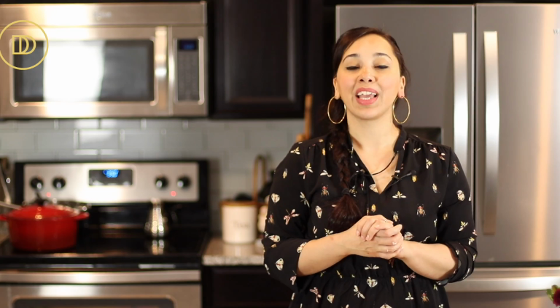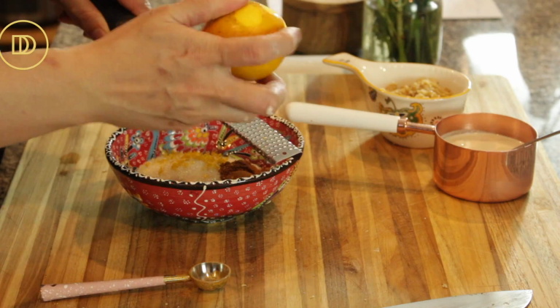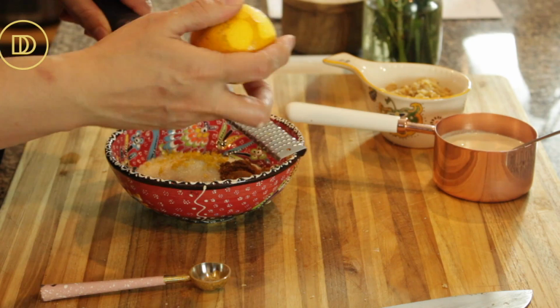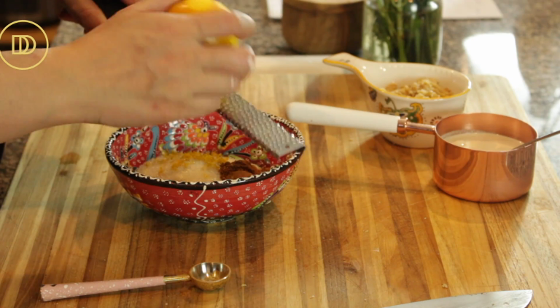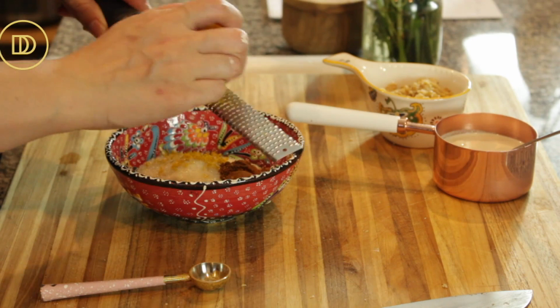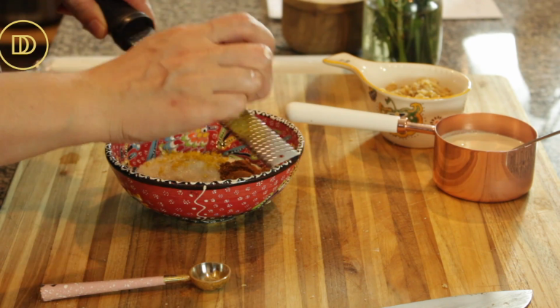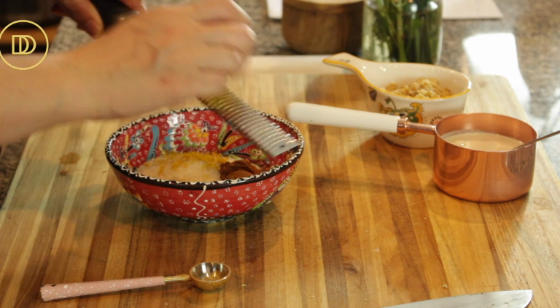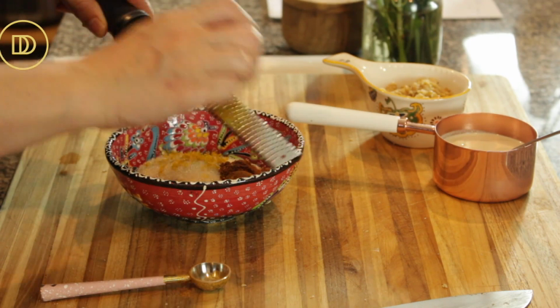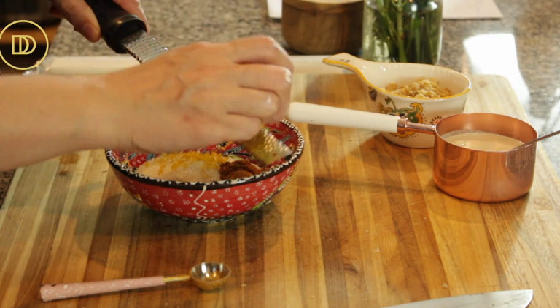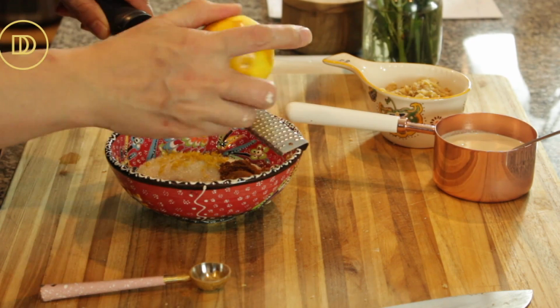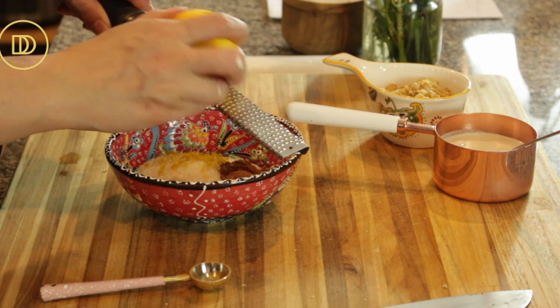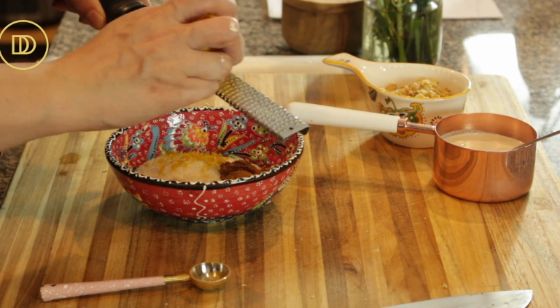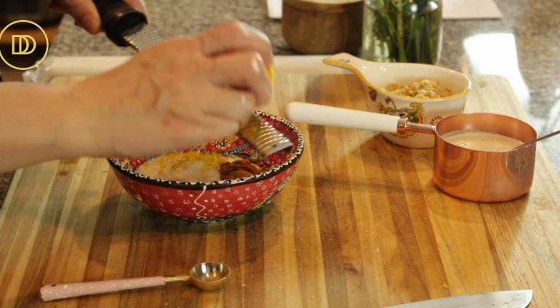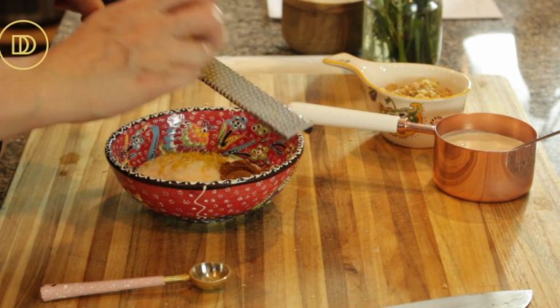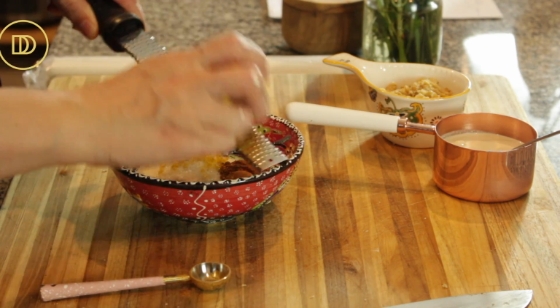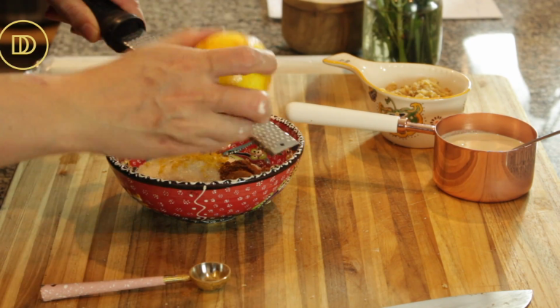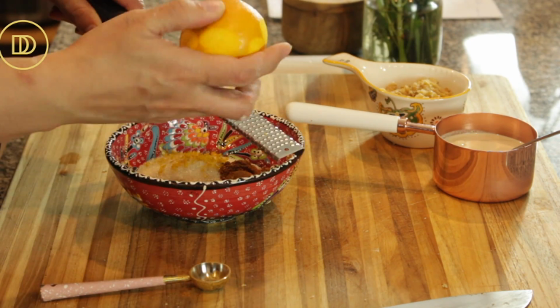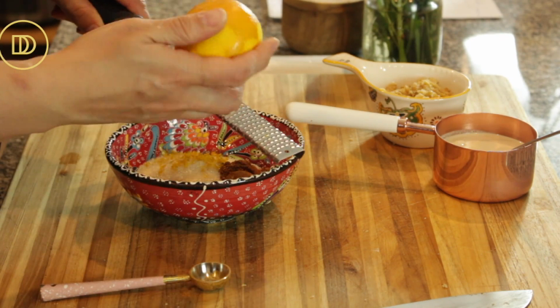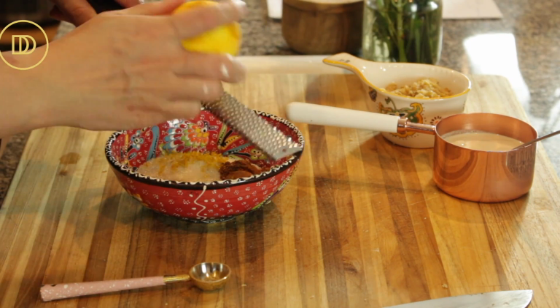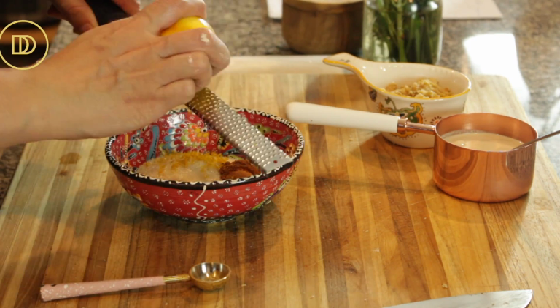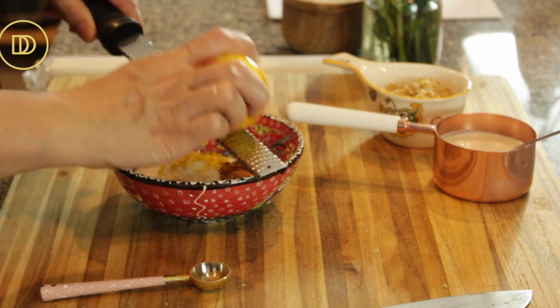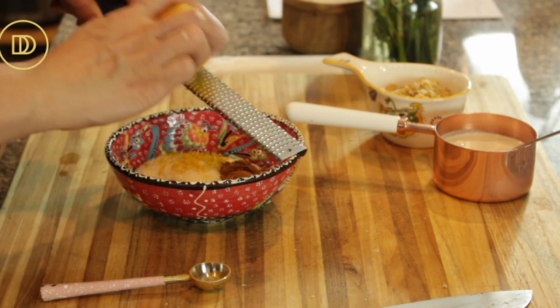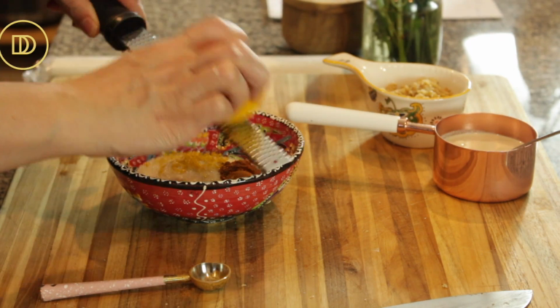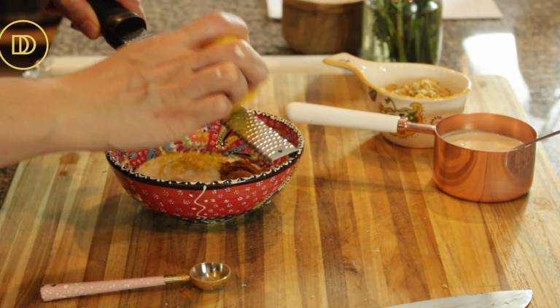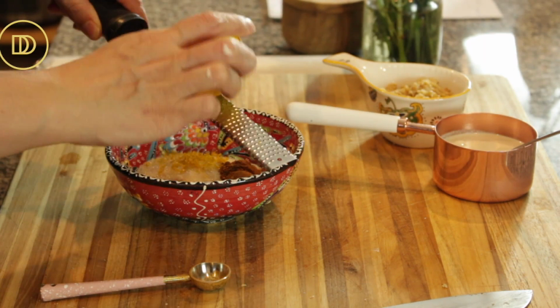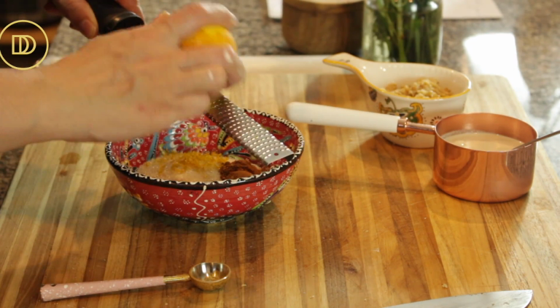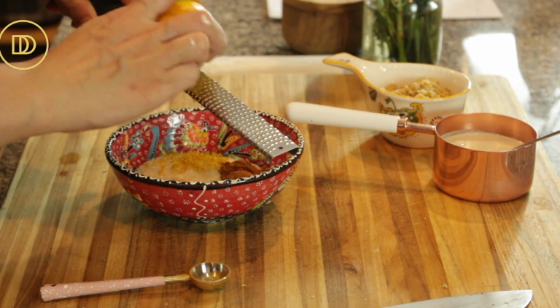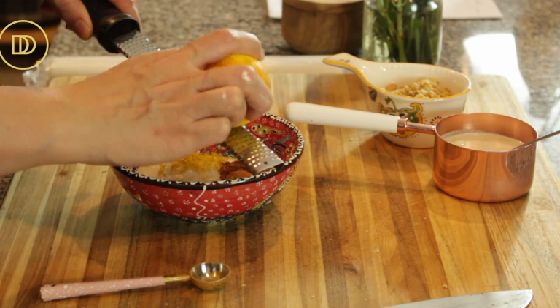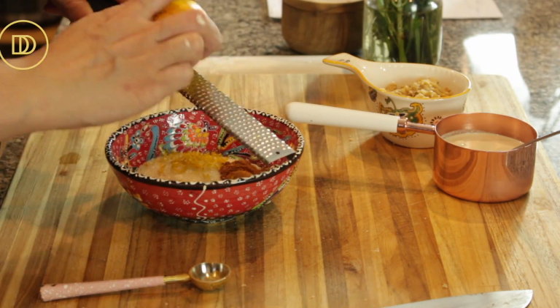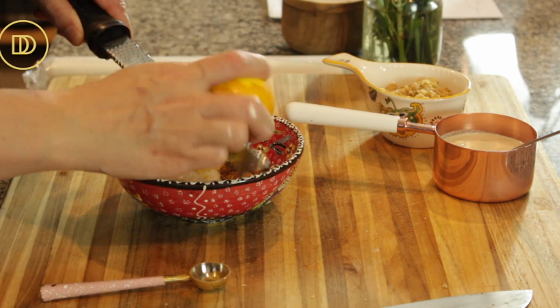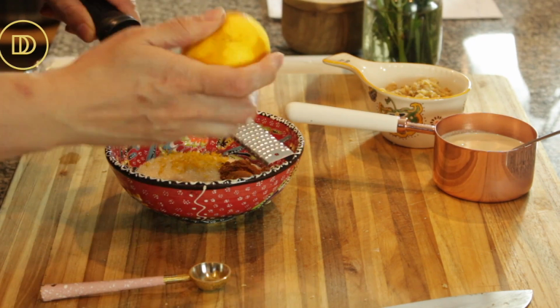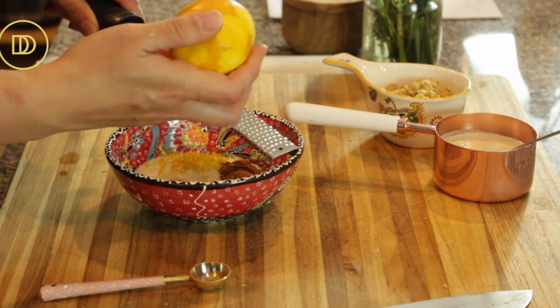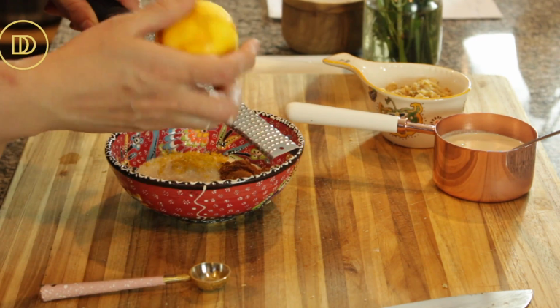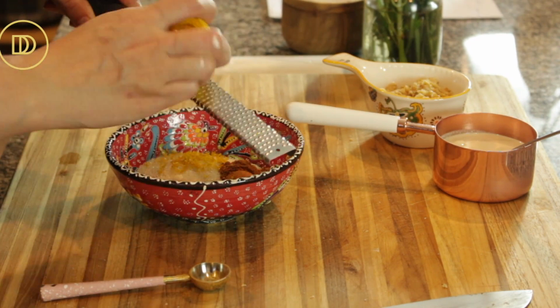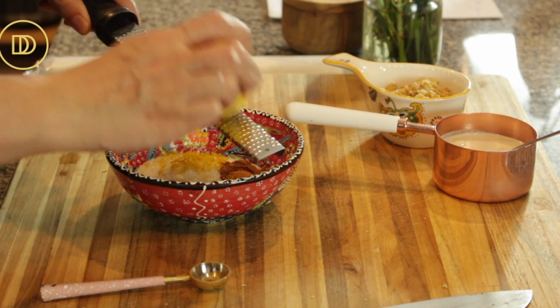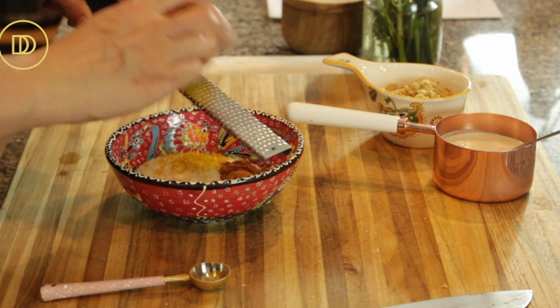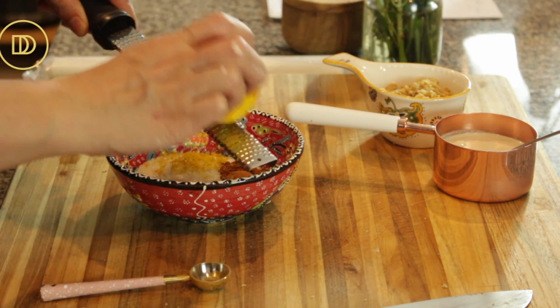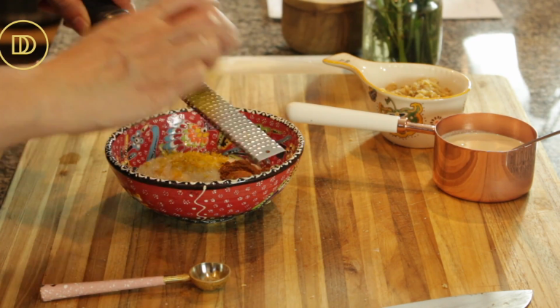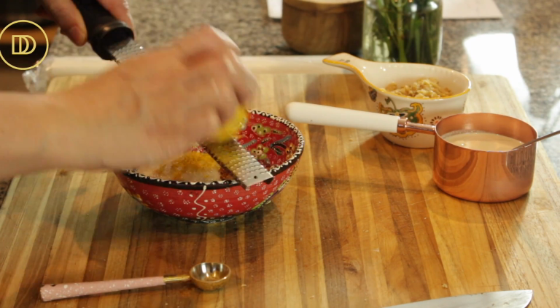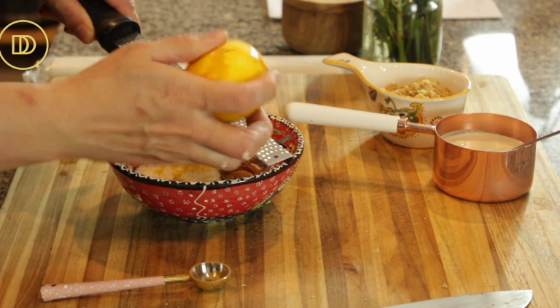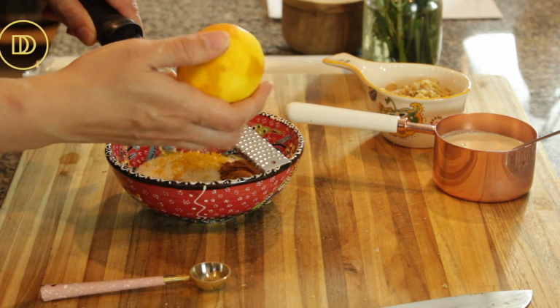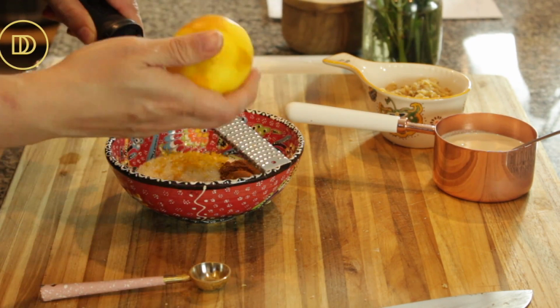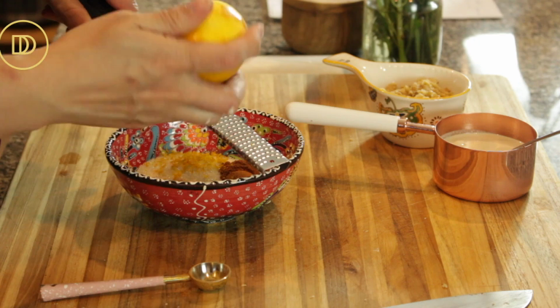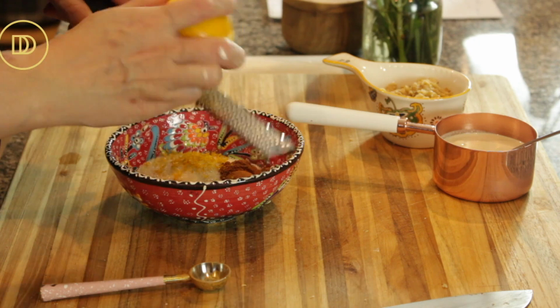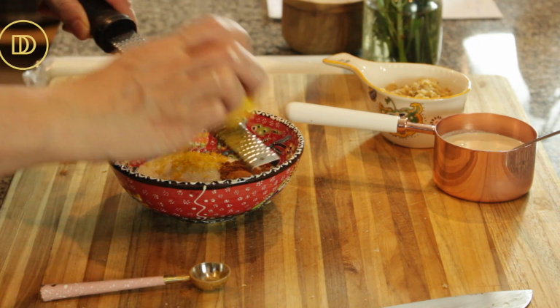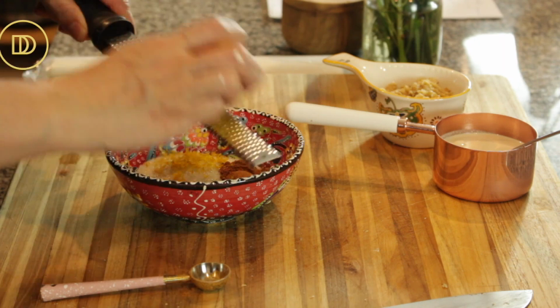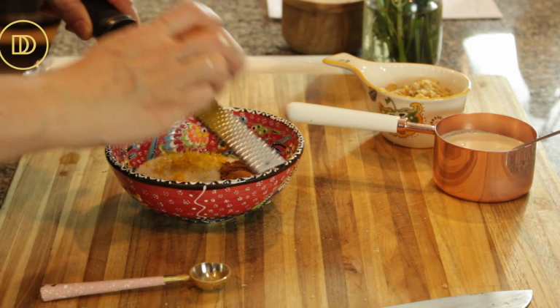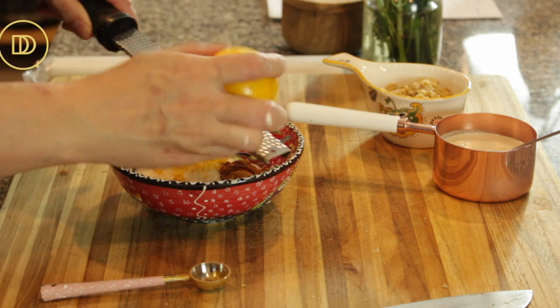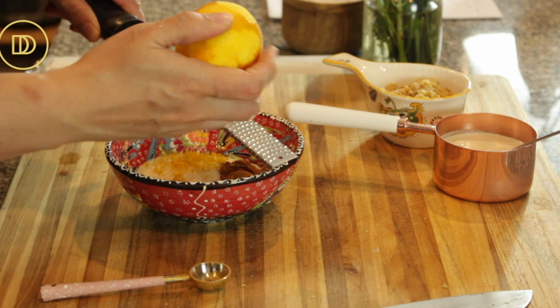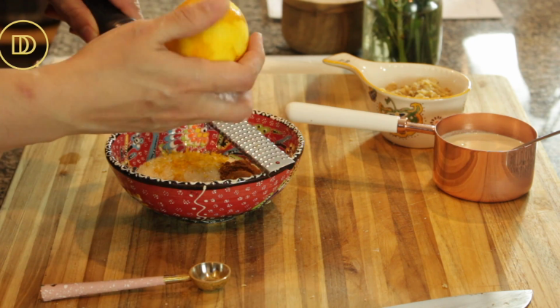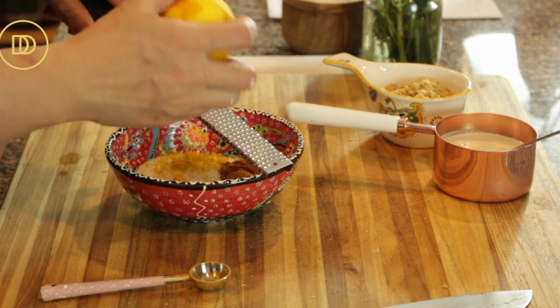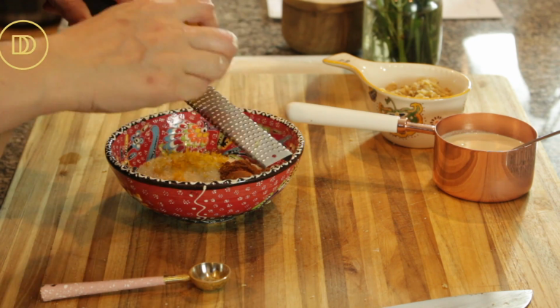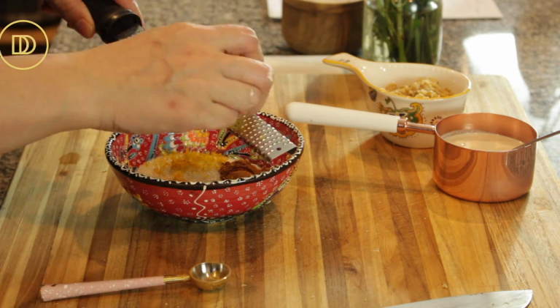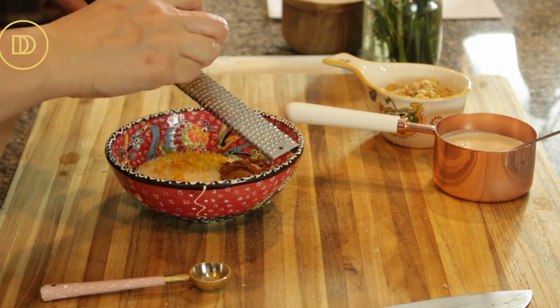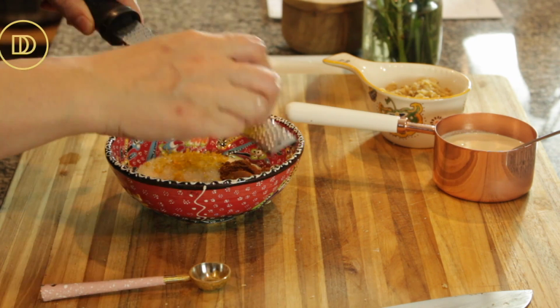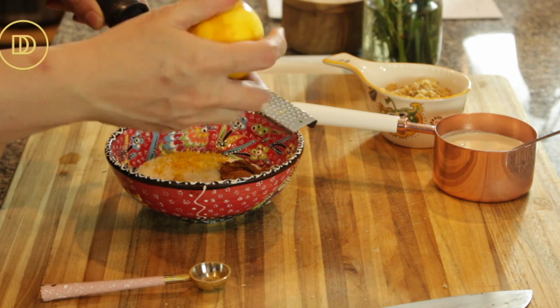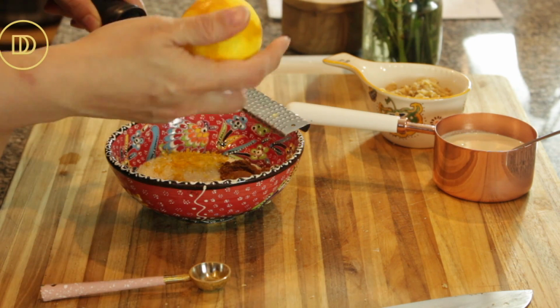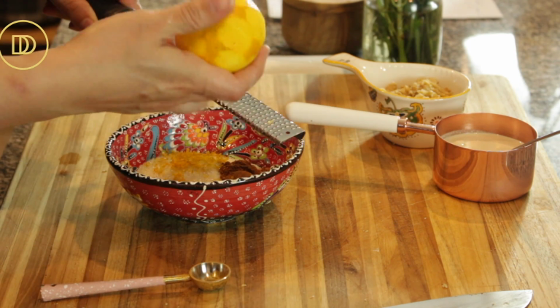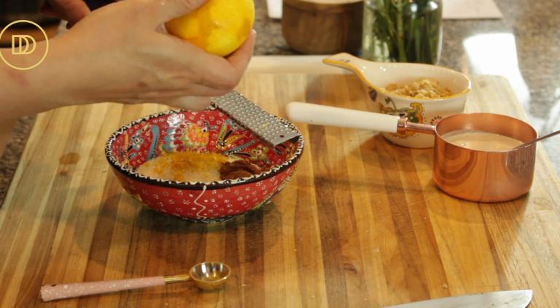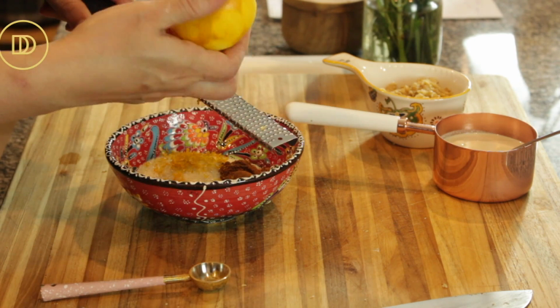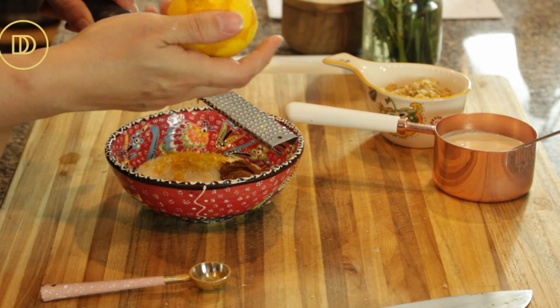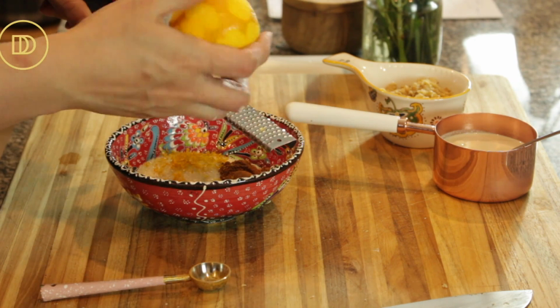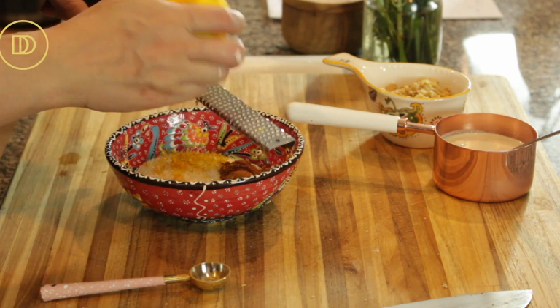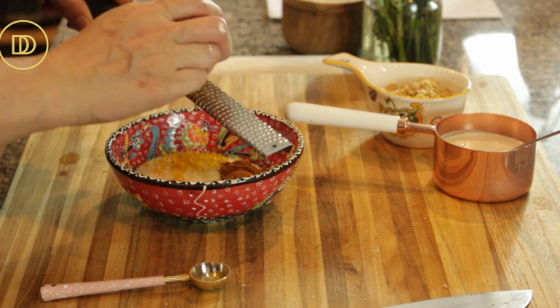Always make sure that you zest an orange before you juice it. If the recipe calls for the zest and the juice, you cannot zest an orange once it's juiced. Or if you think you can, you might get cut up trying to do it.